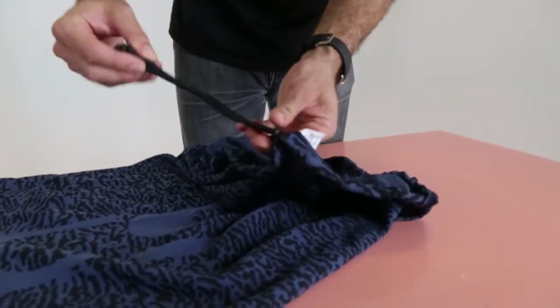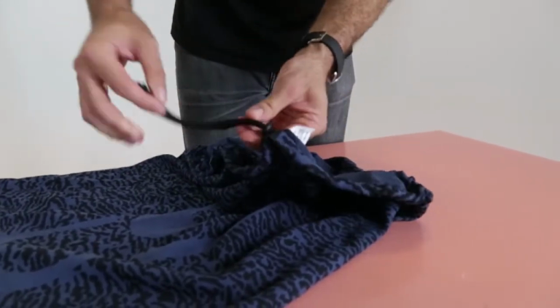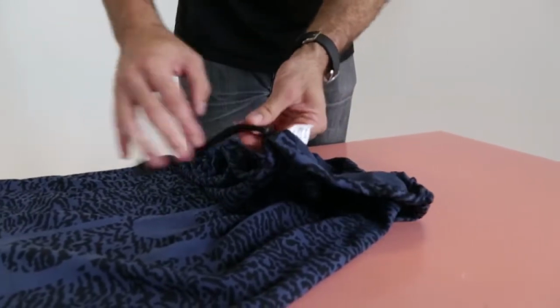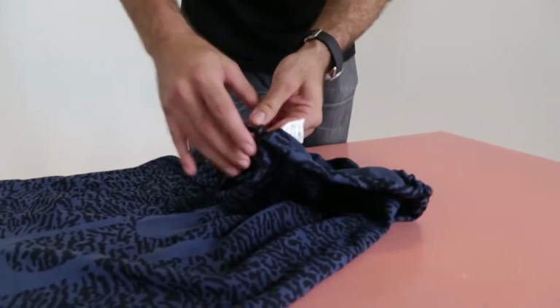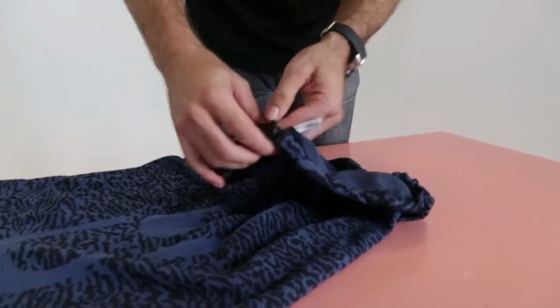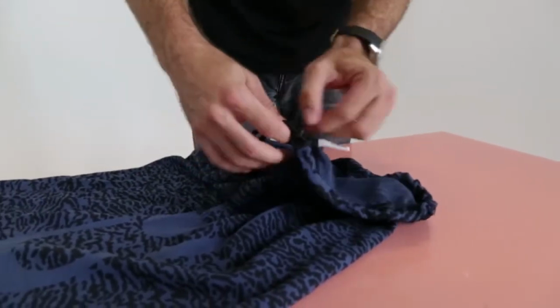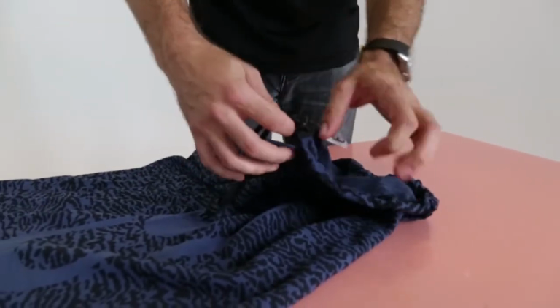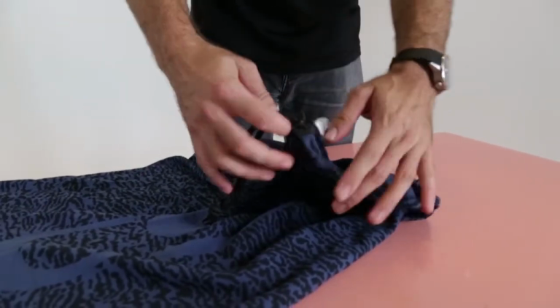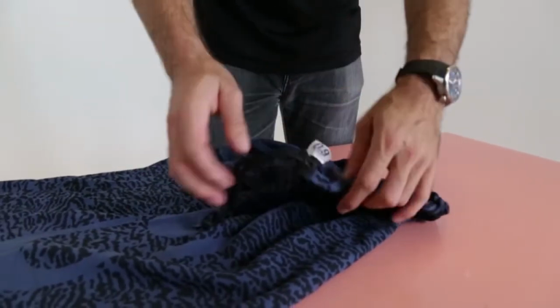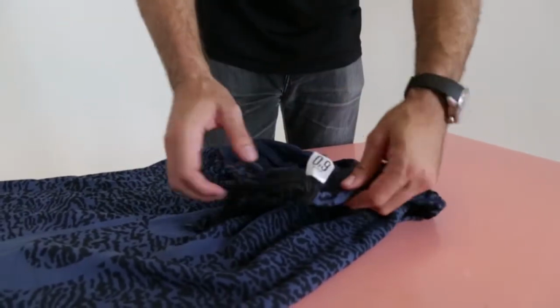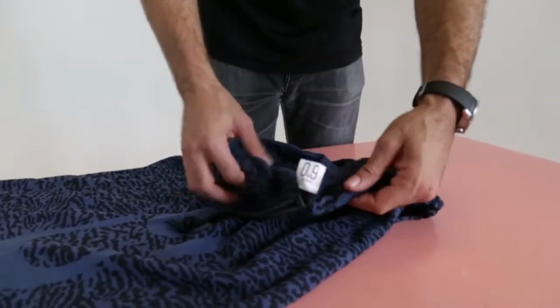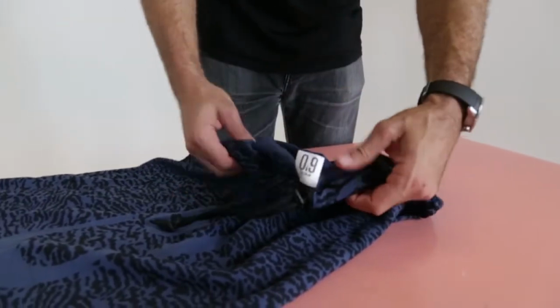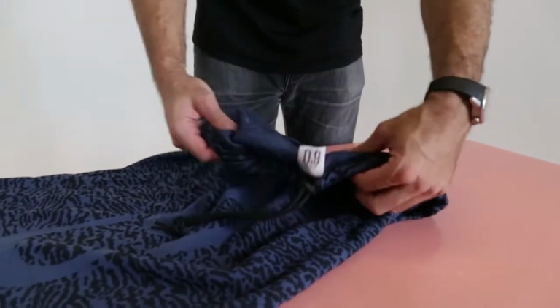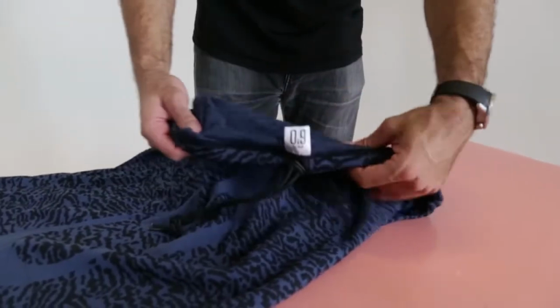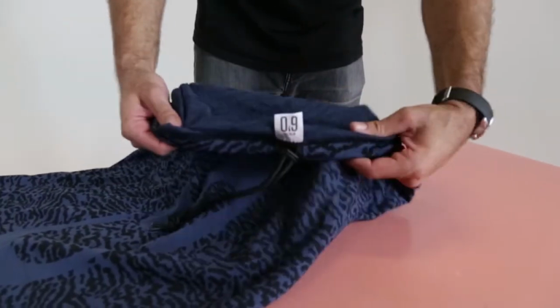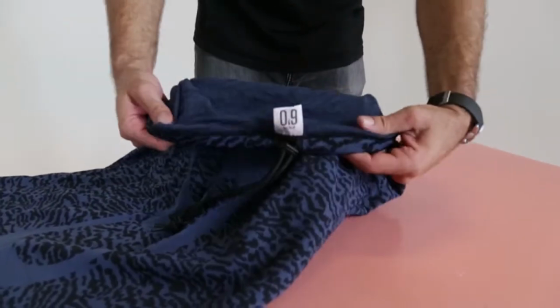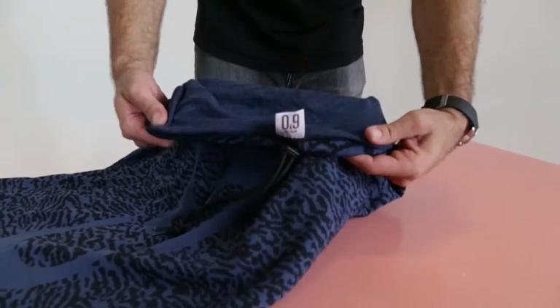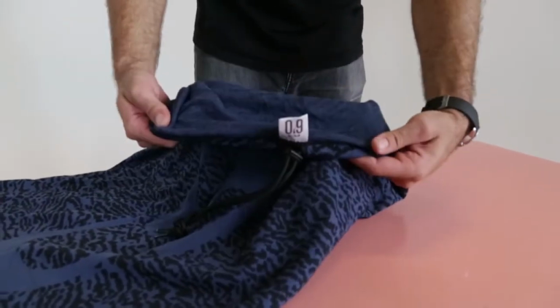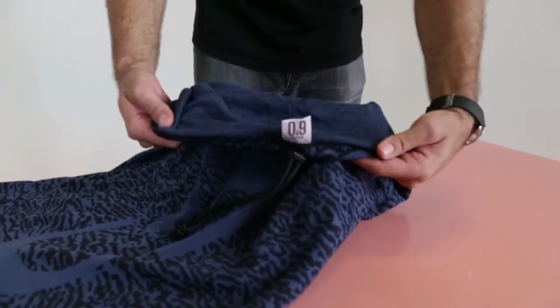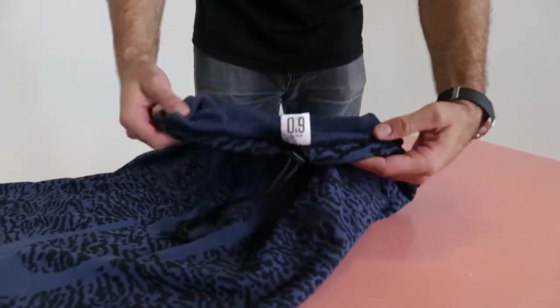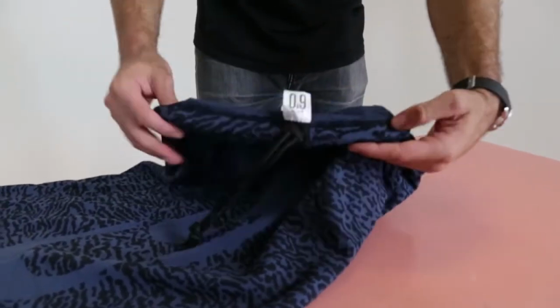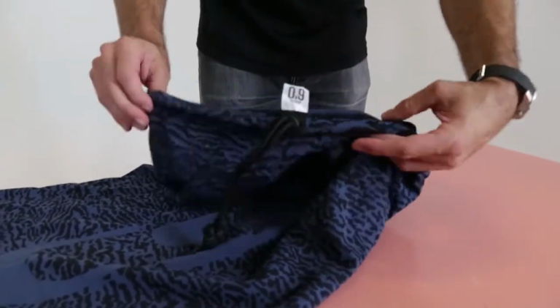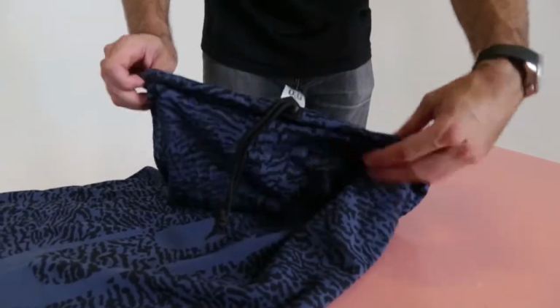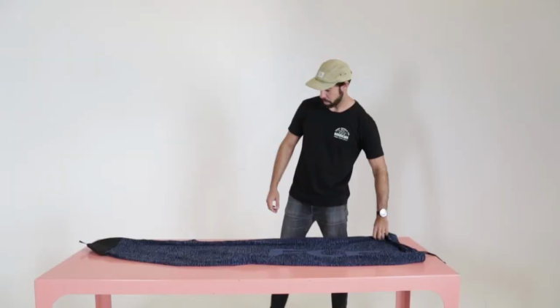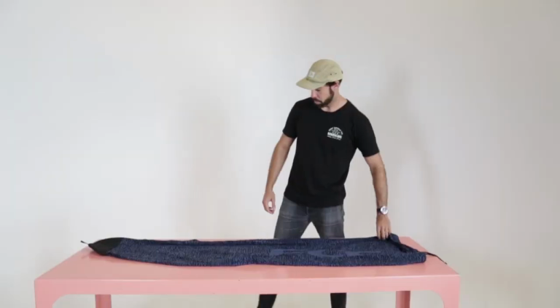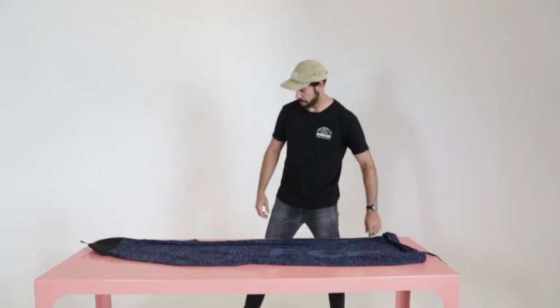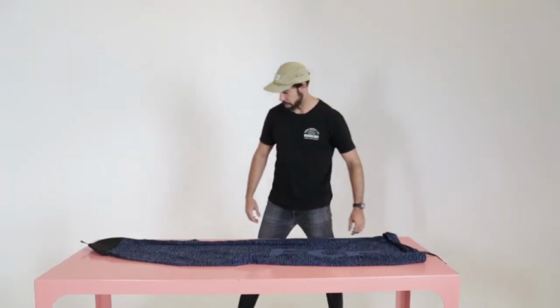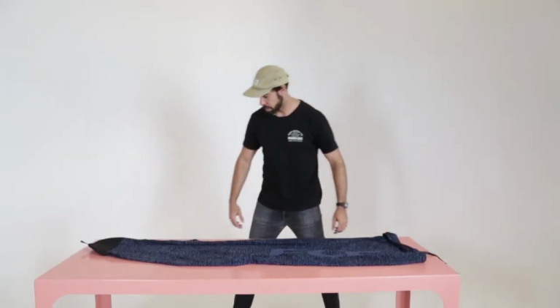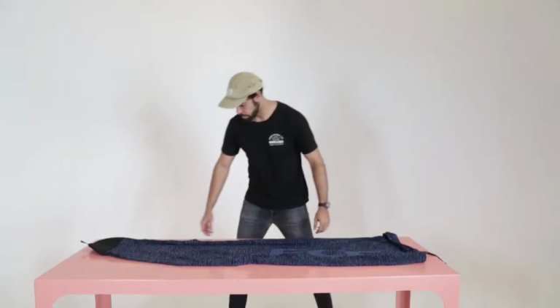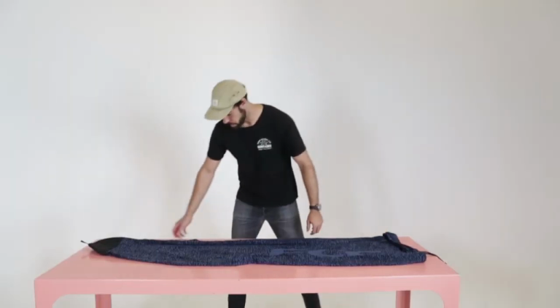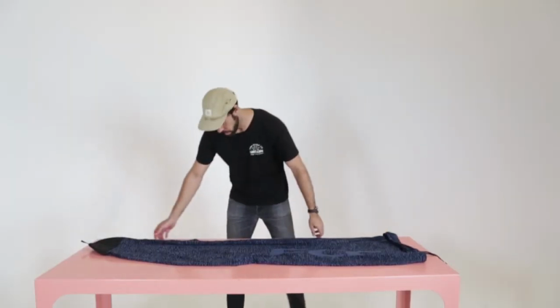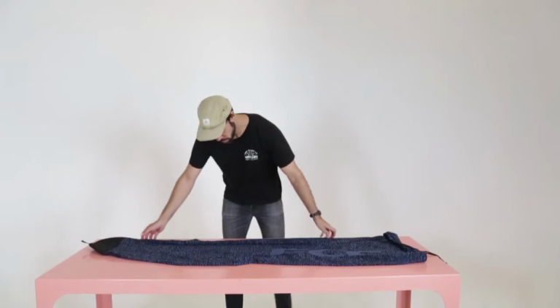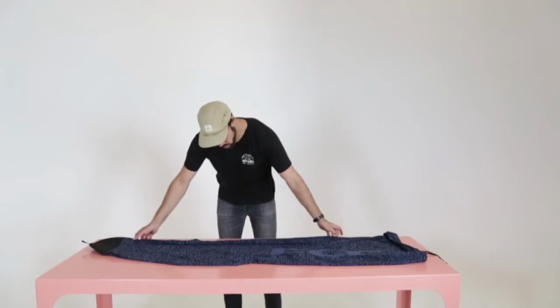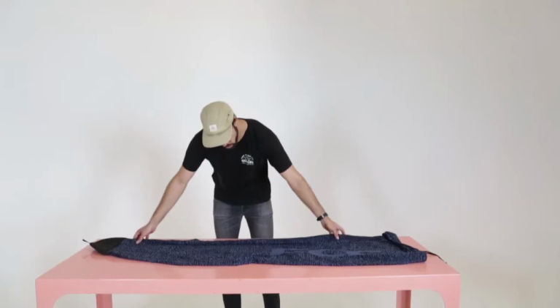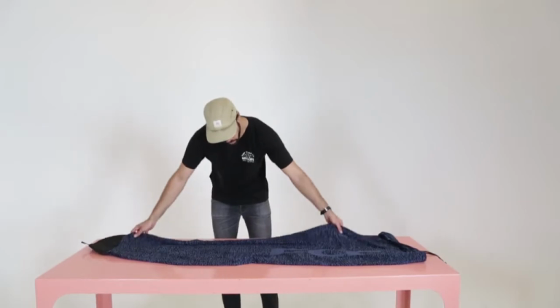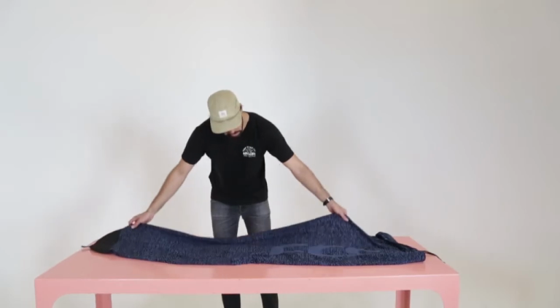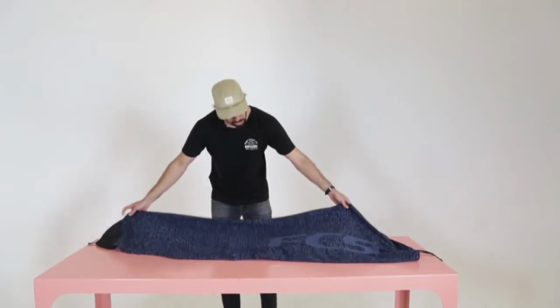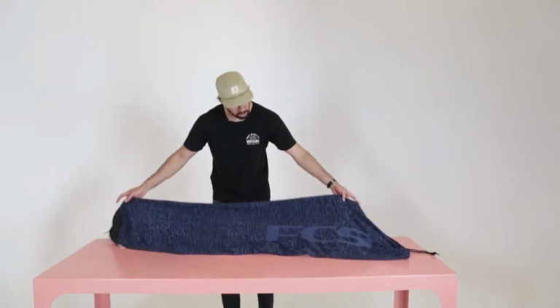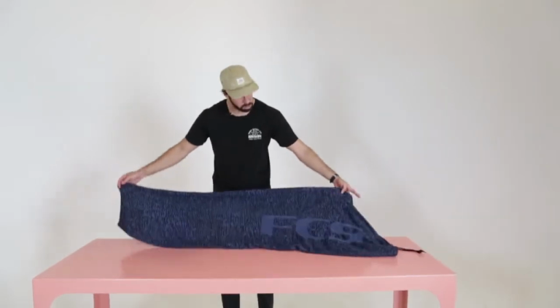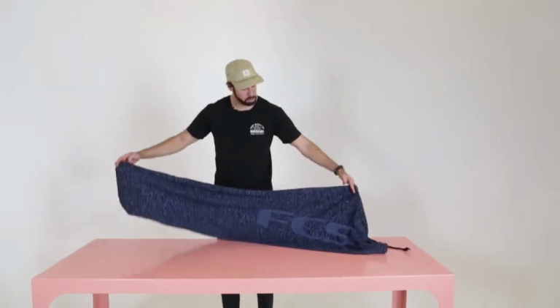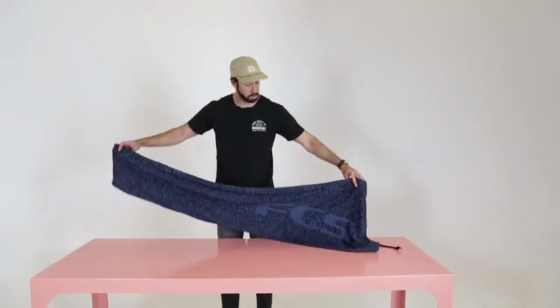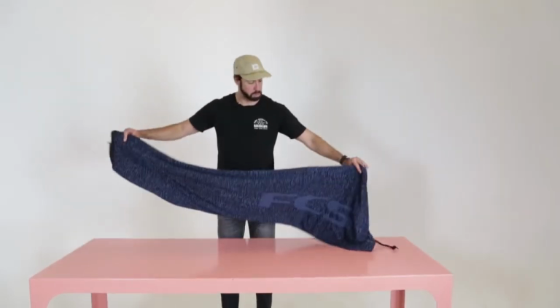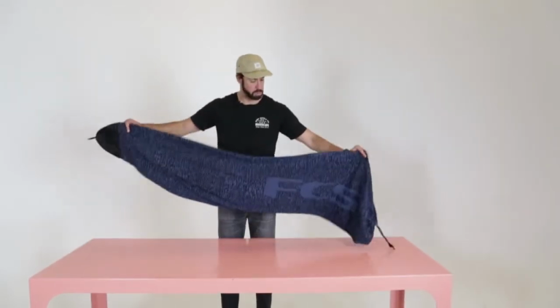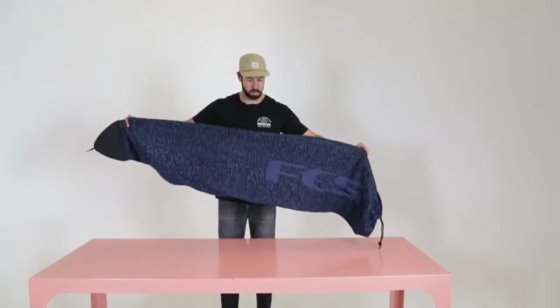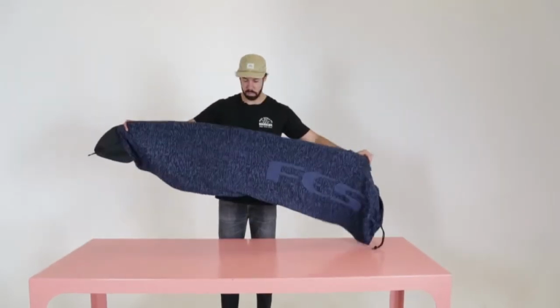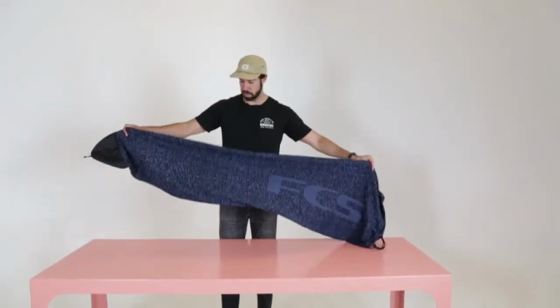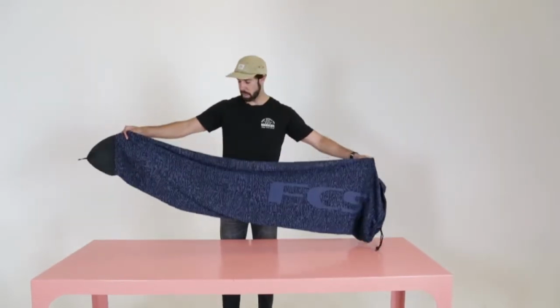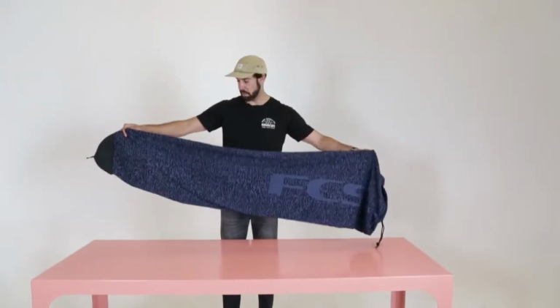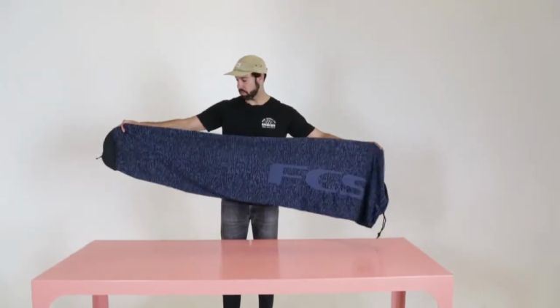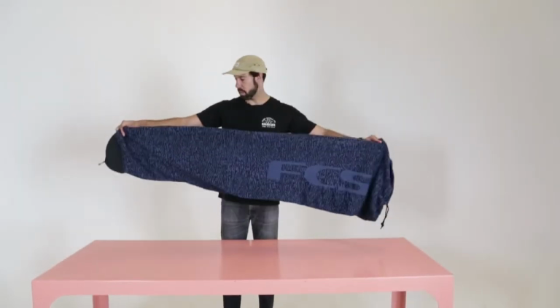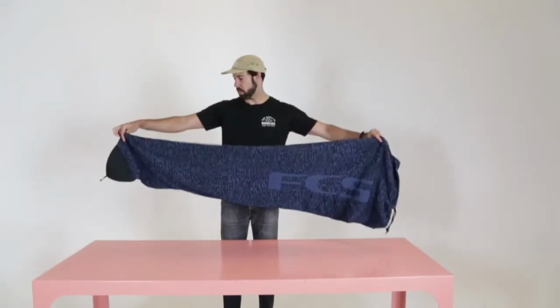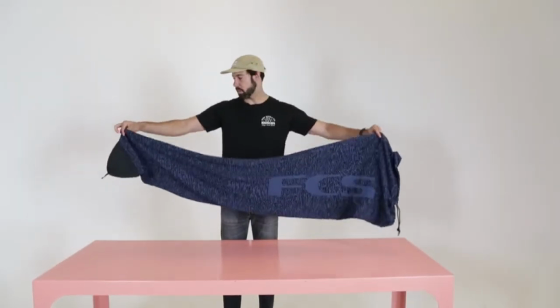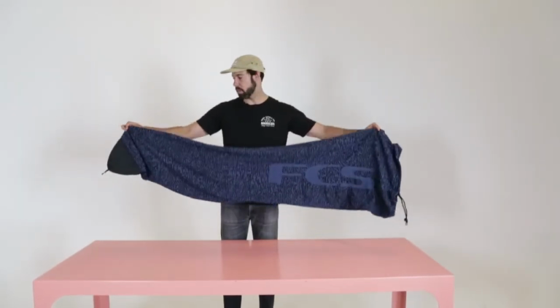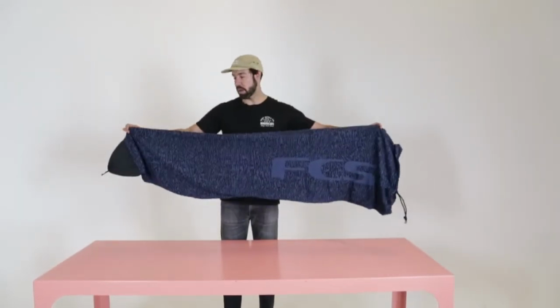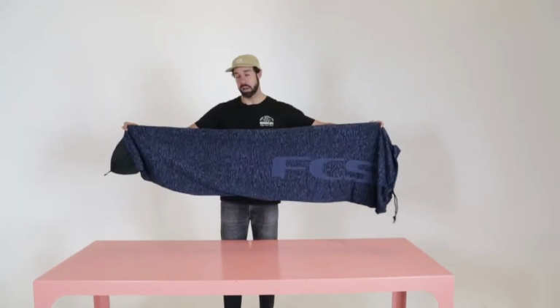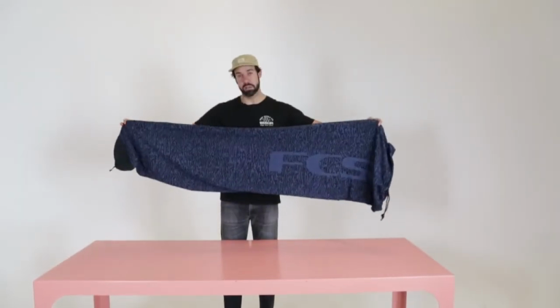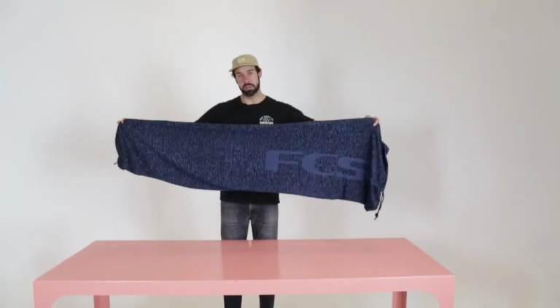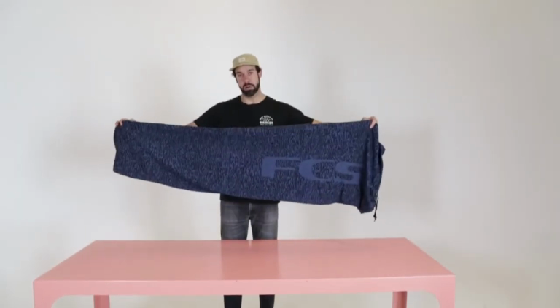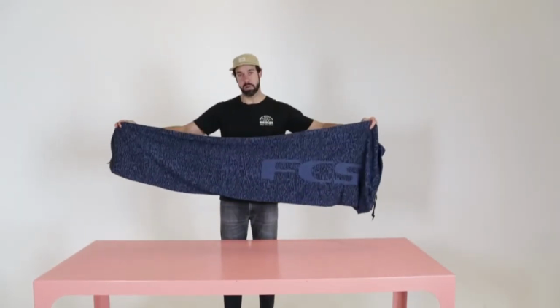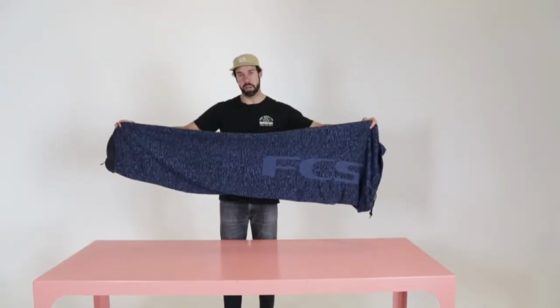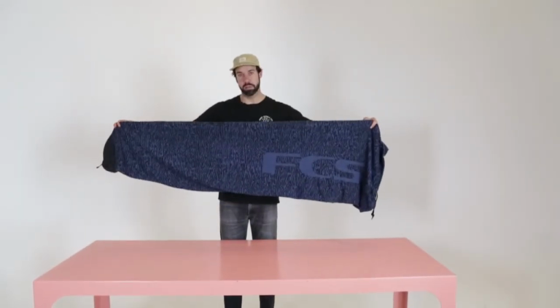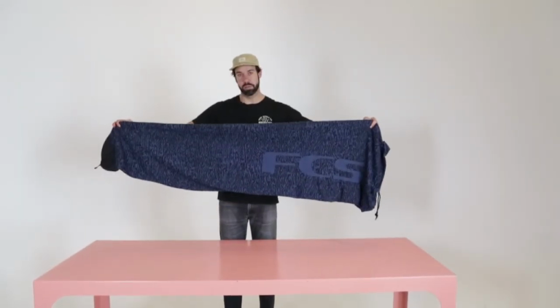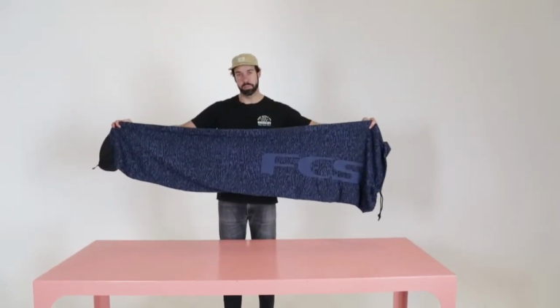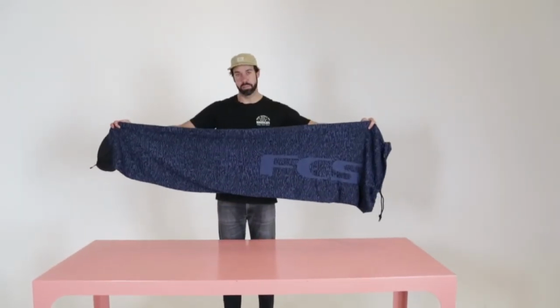It's got a really durable drawstring here to tighten up over the back of your board to protect your tail. Just a great day-use option — the FCS sock range.